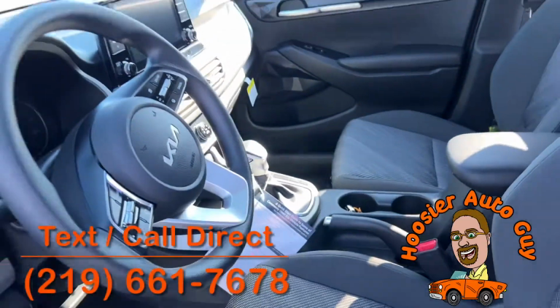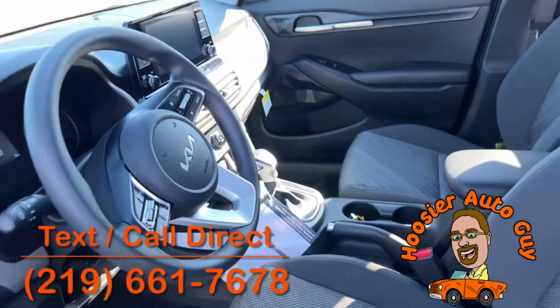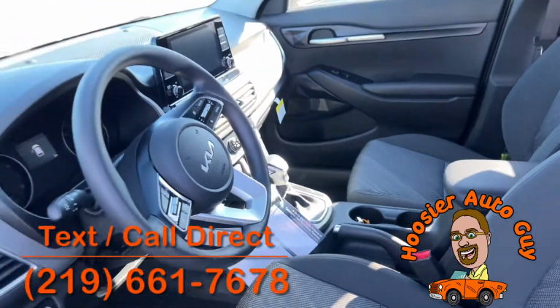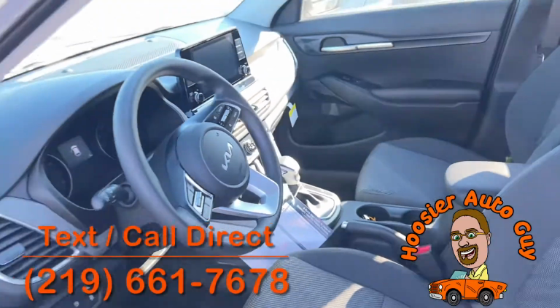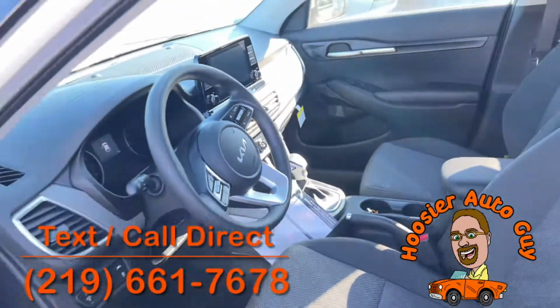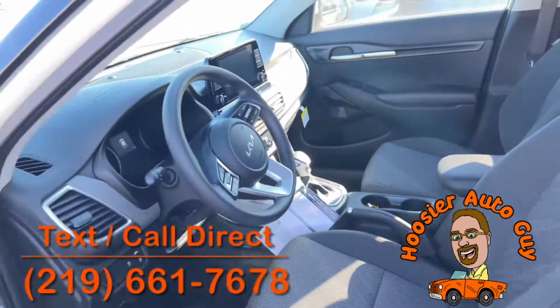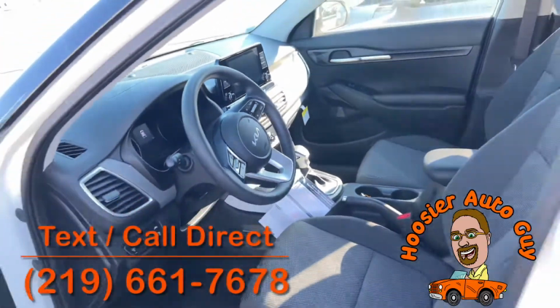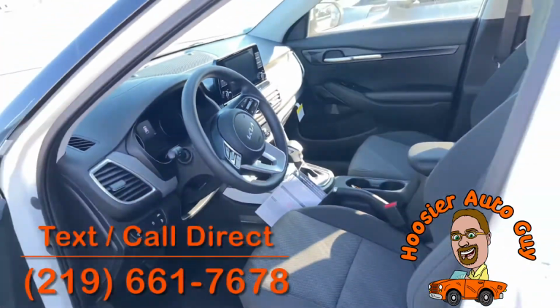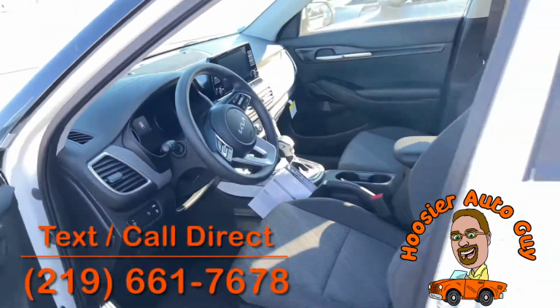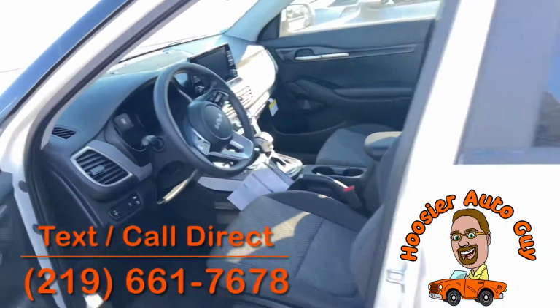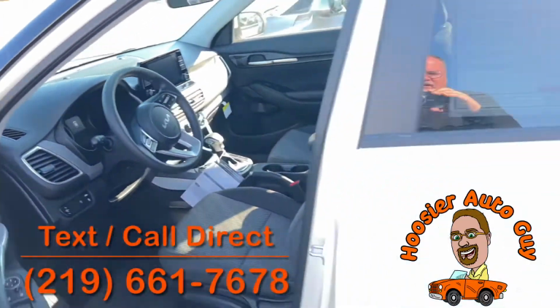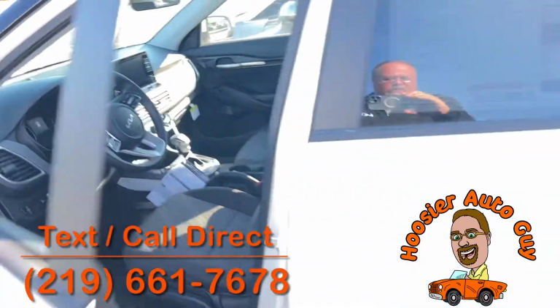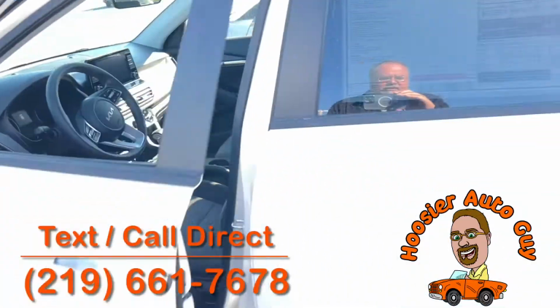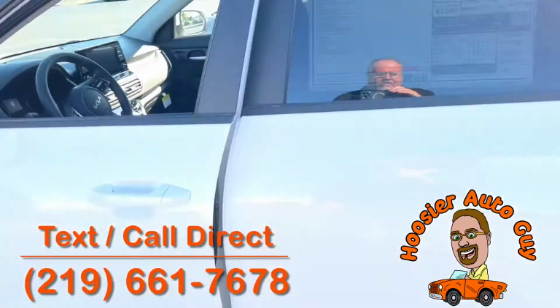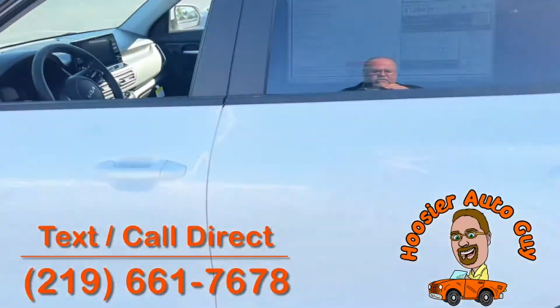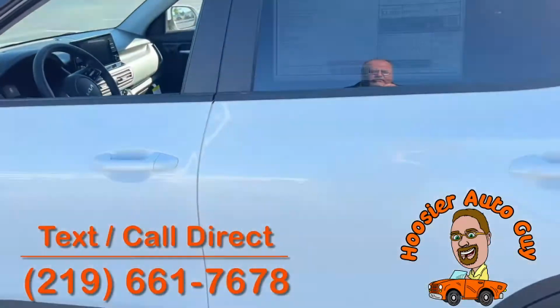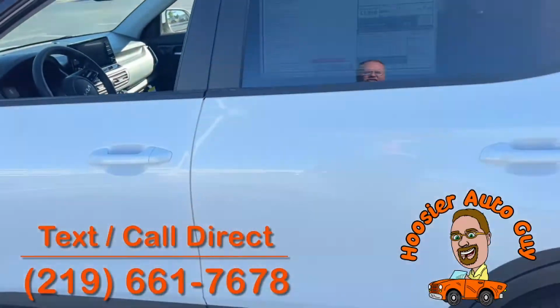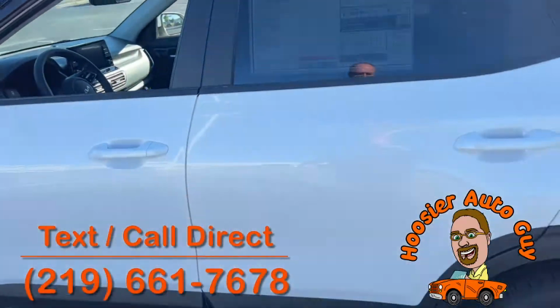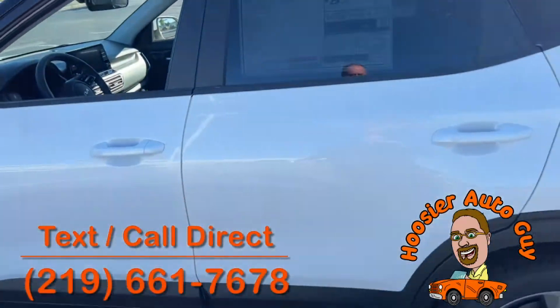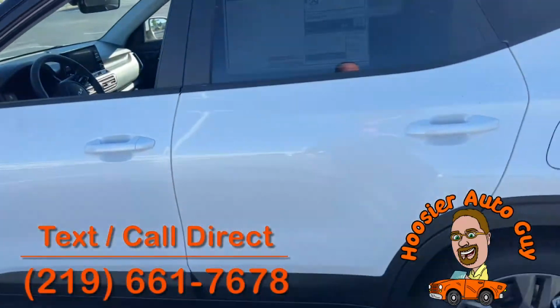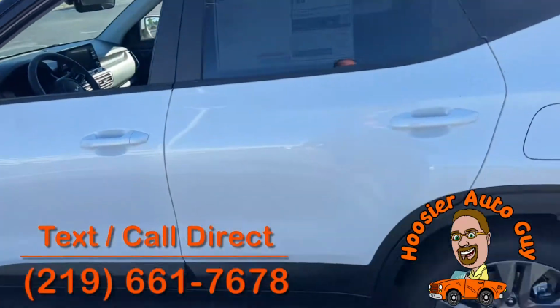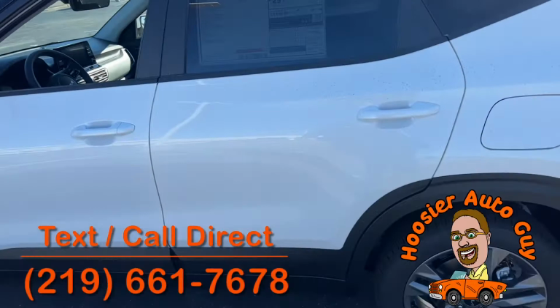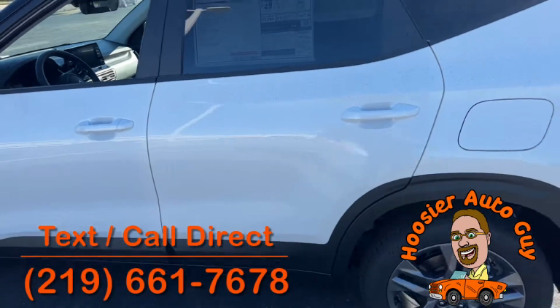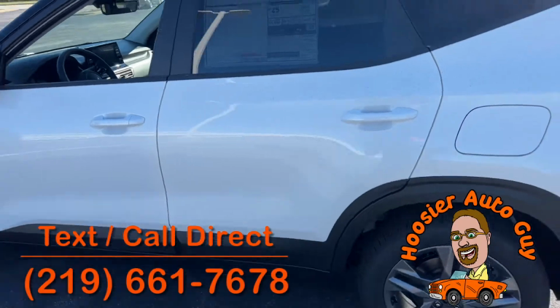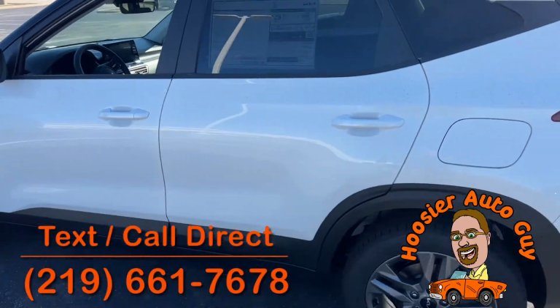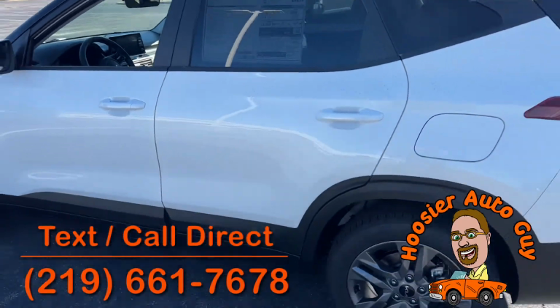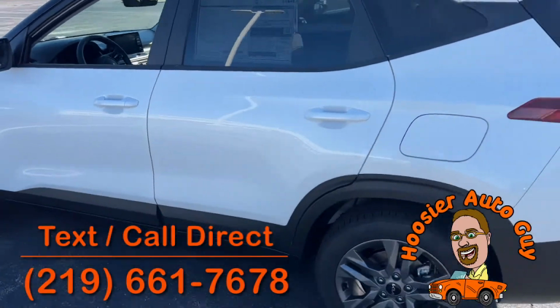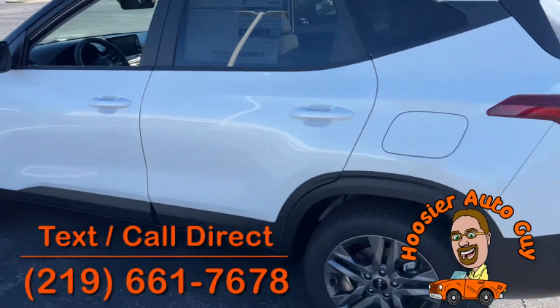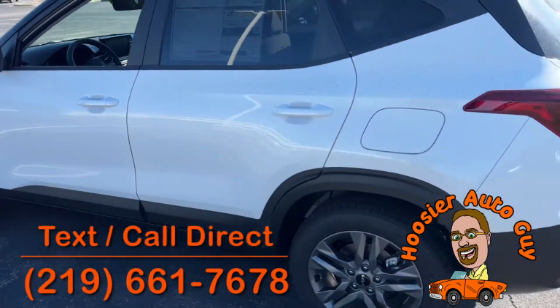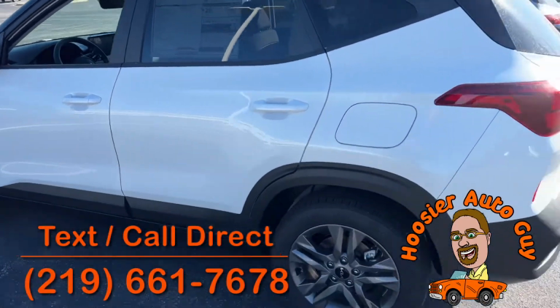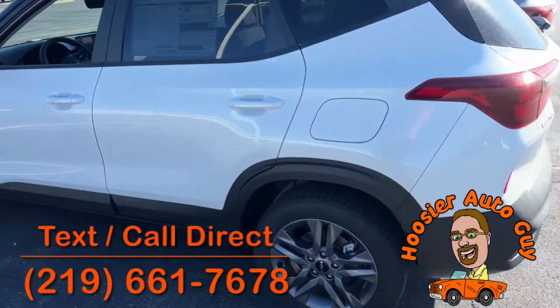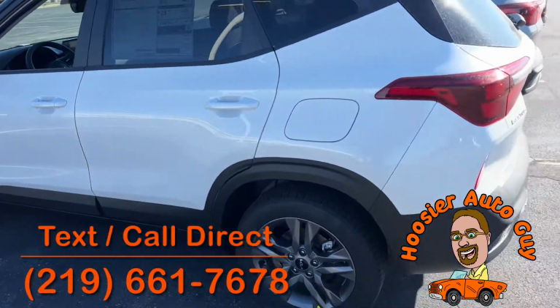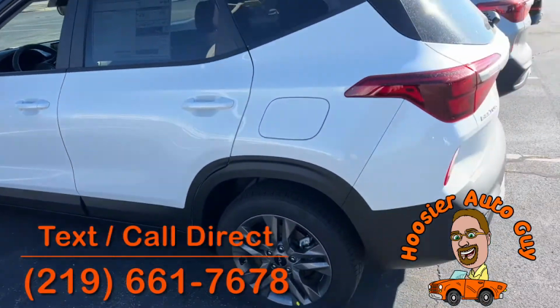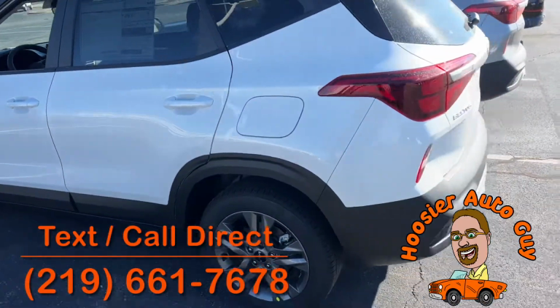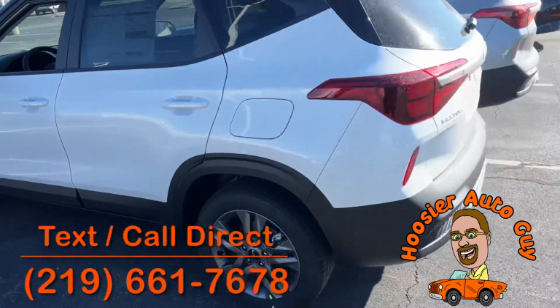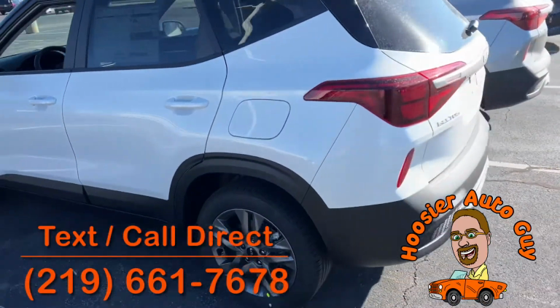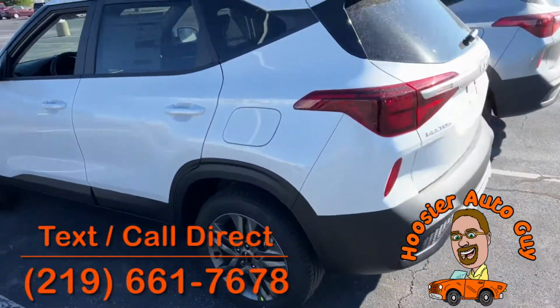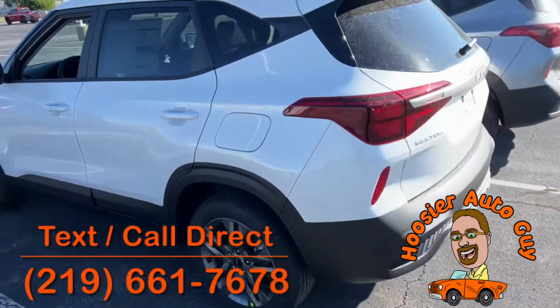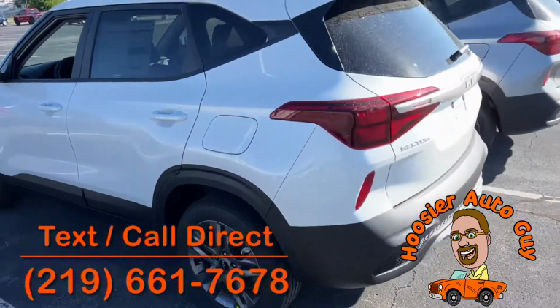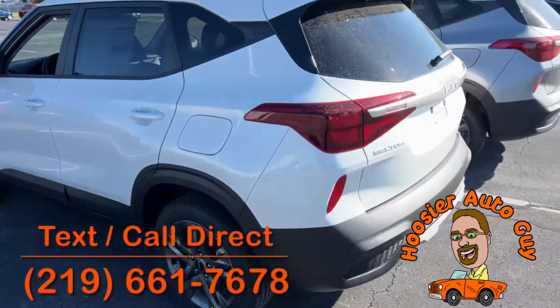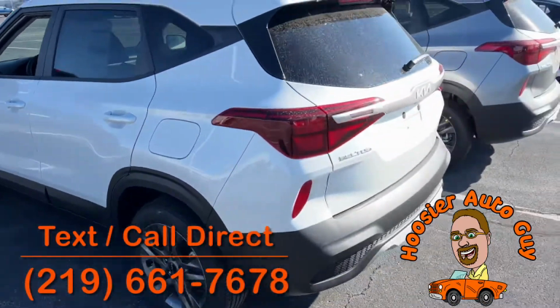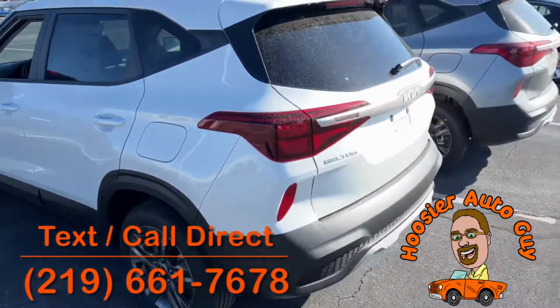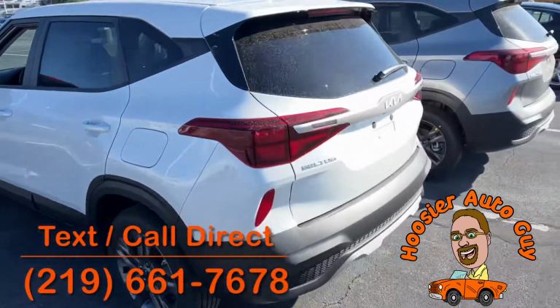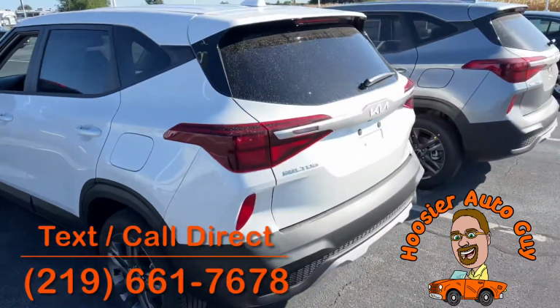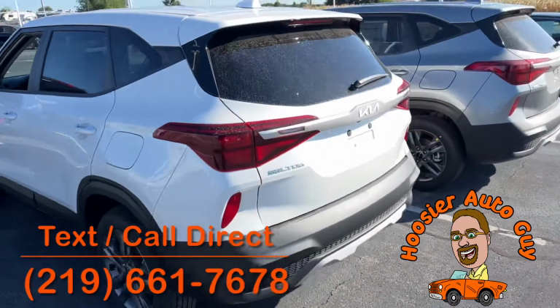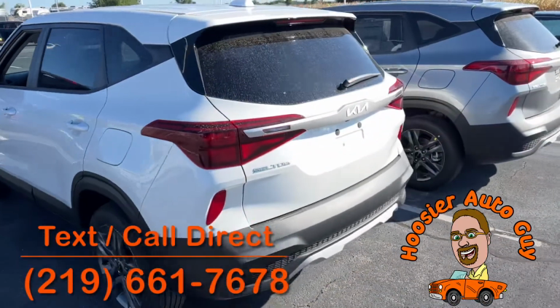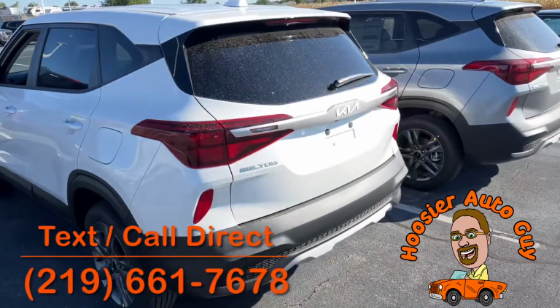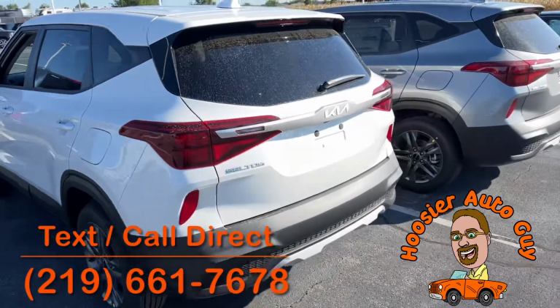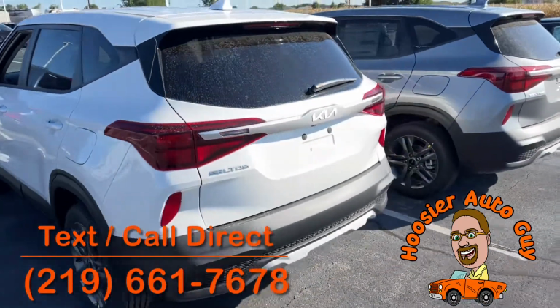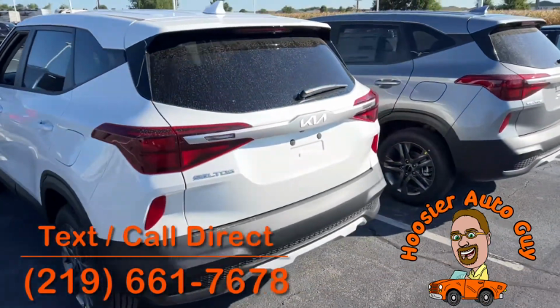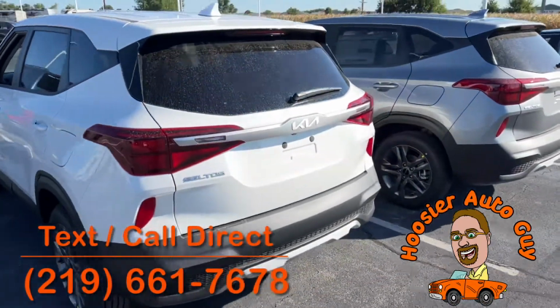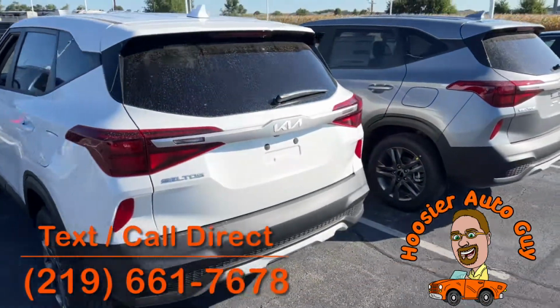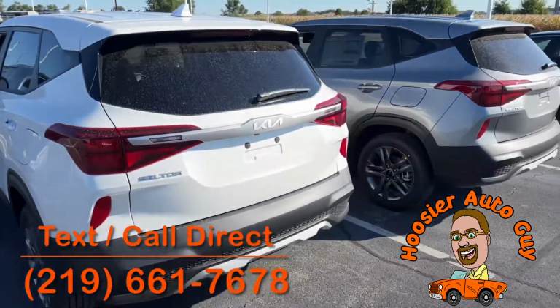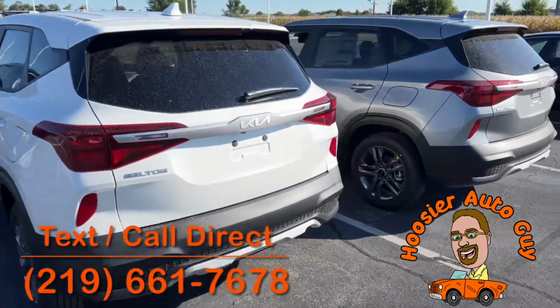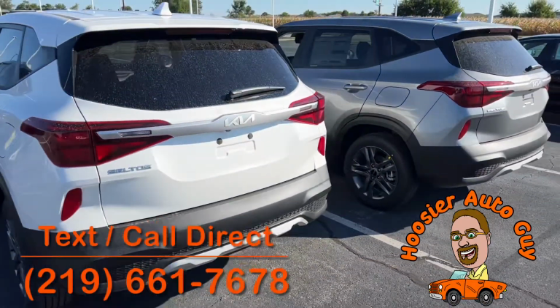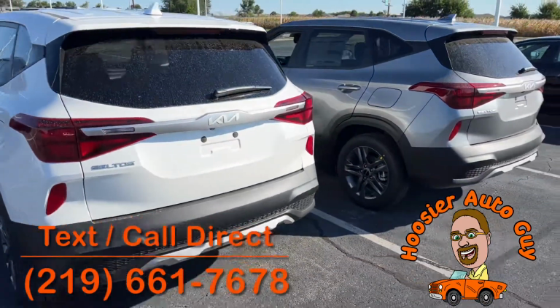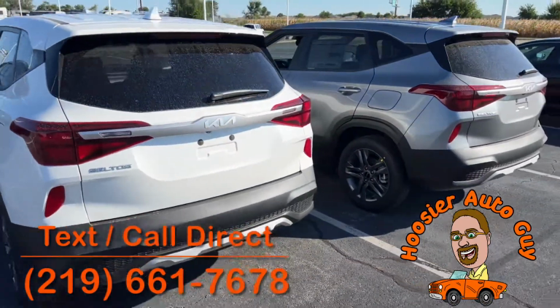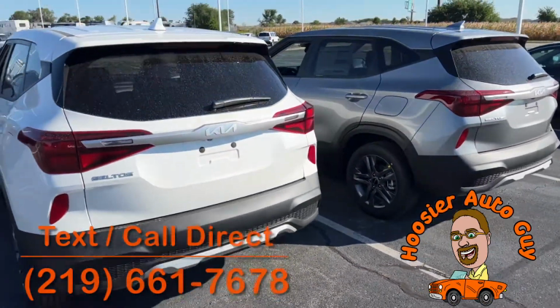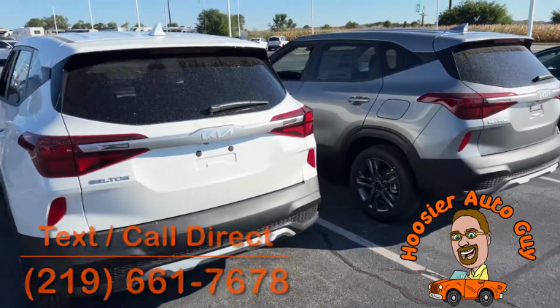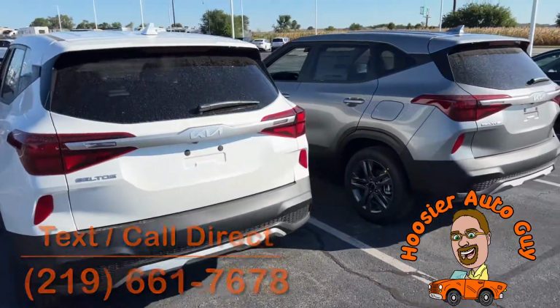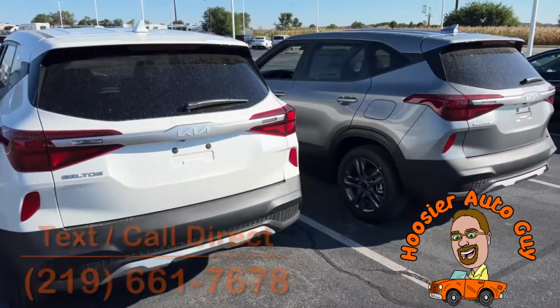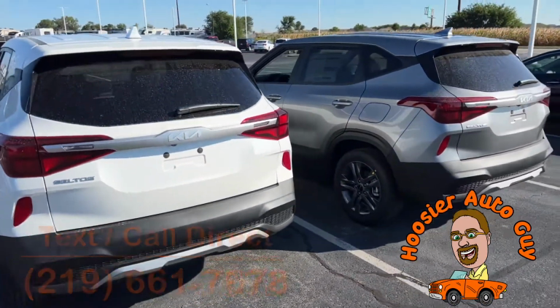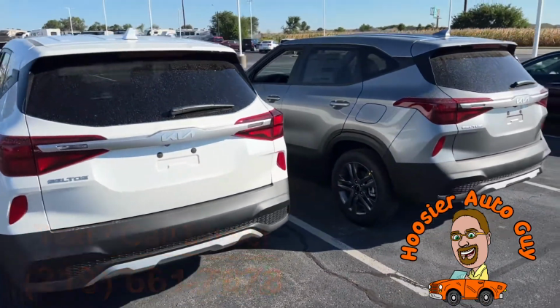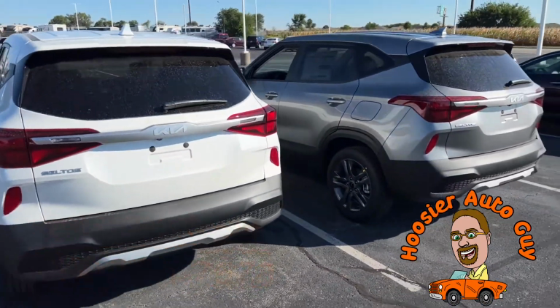They do not last long. This one here is glacial white I believe it's called. And then we've got a steel gray. Give me a call. They'll be gone soon.